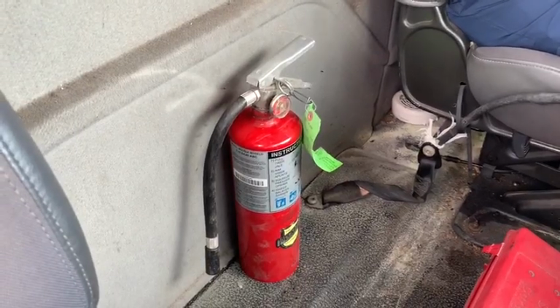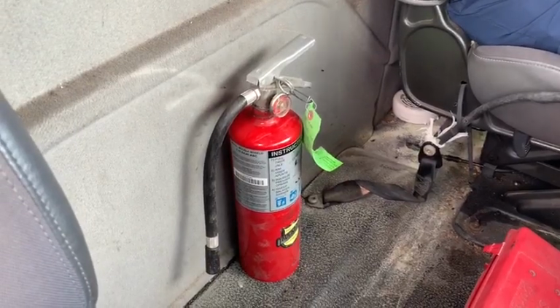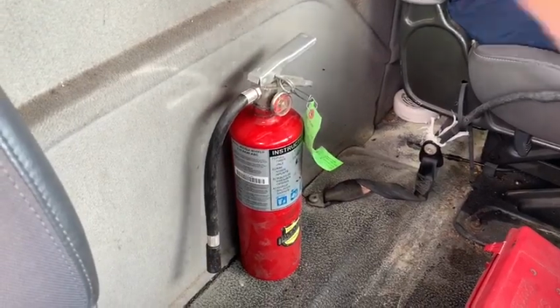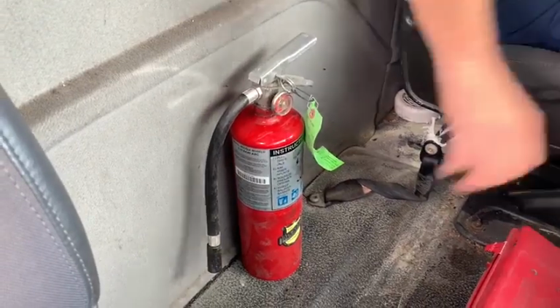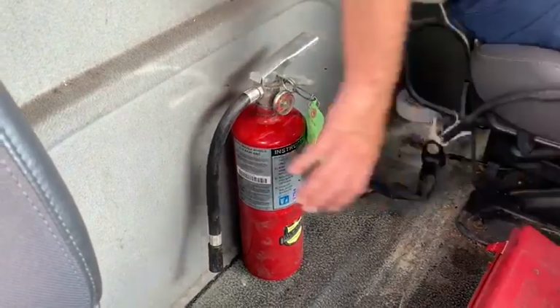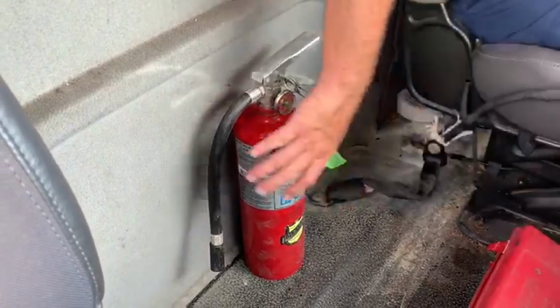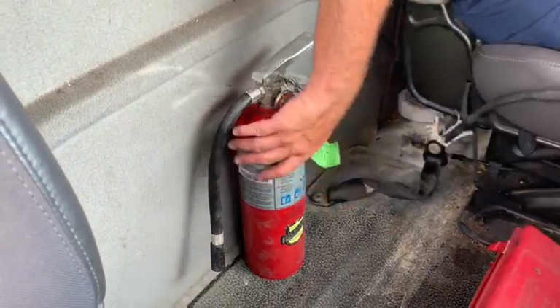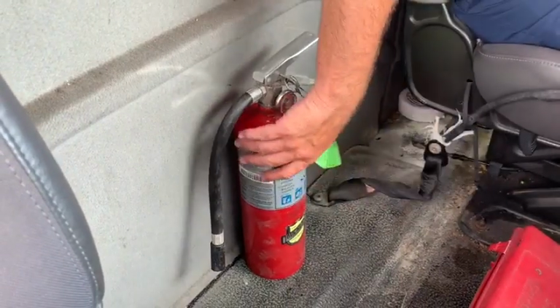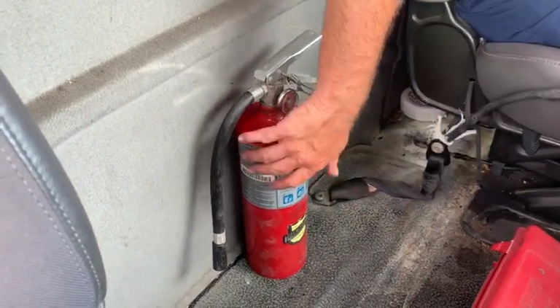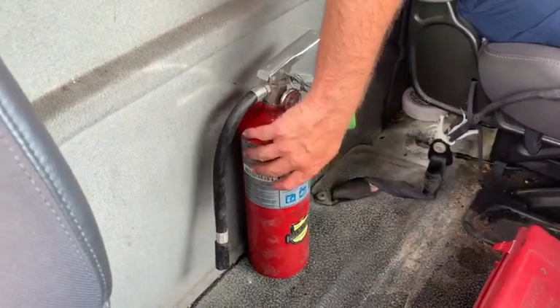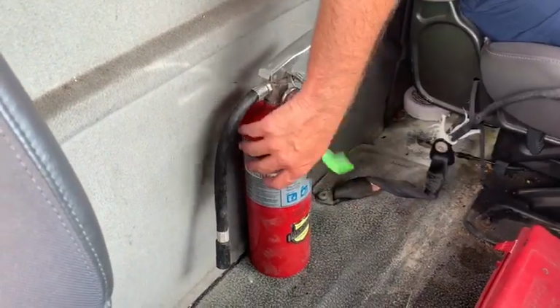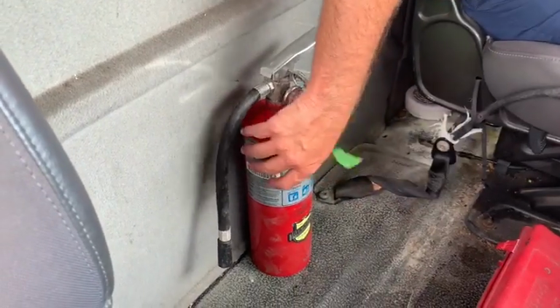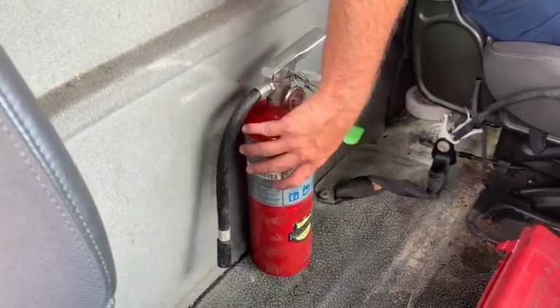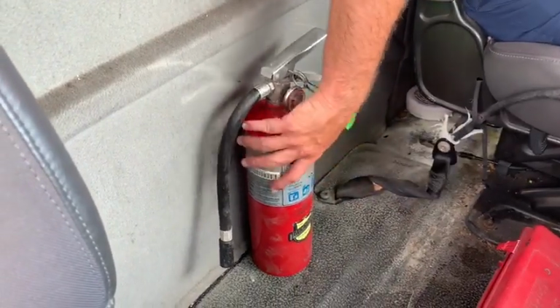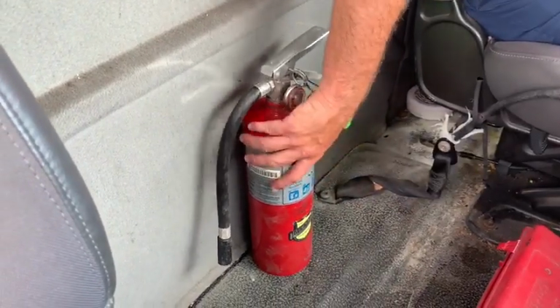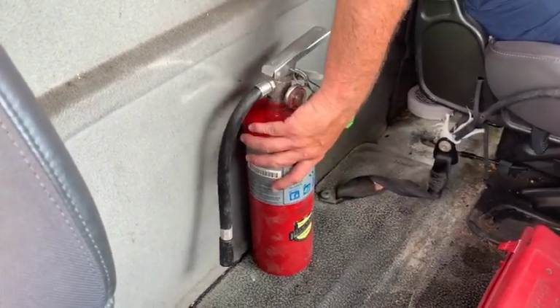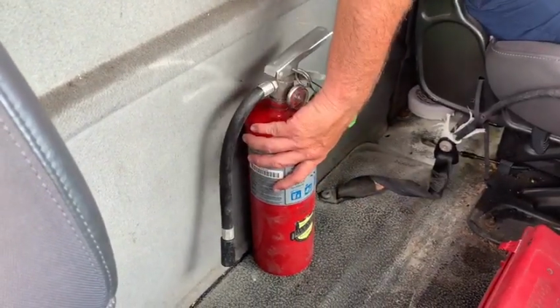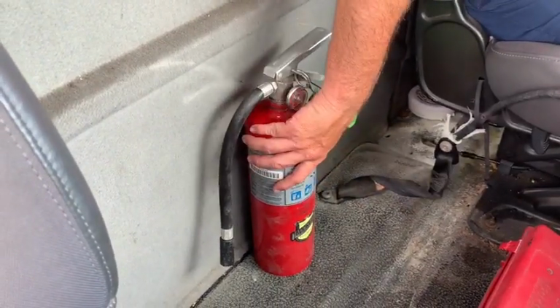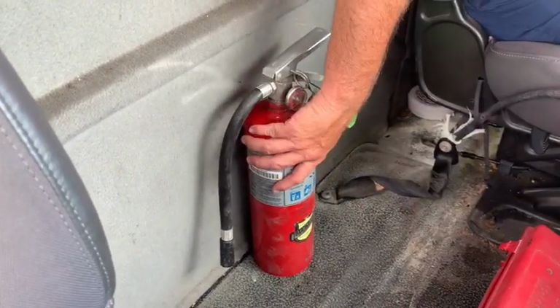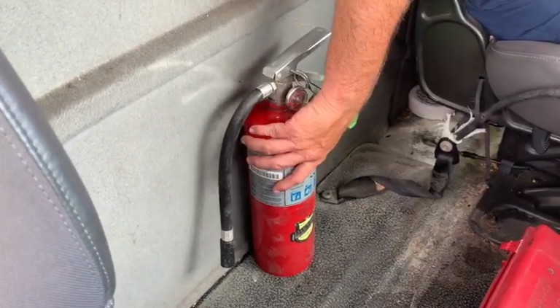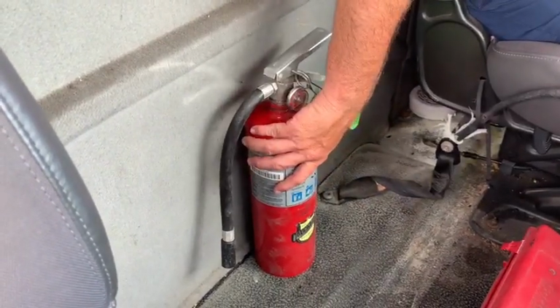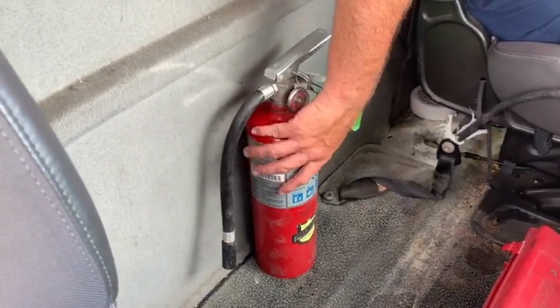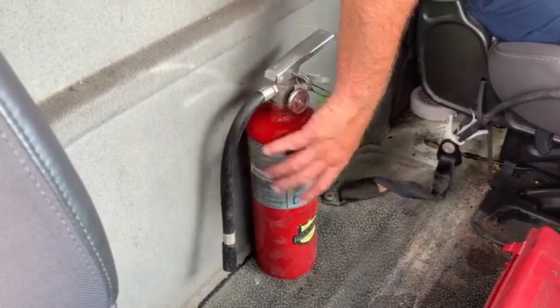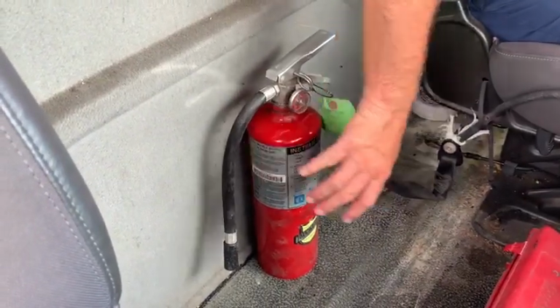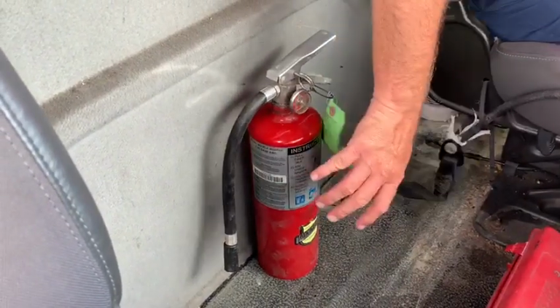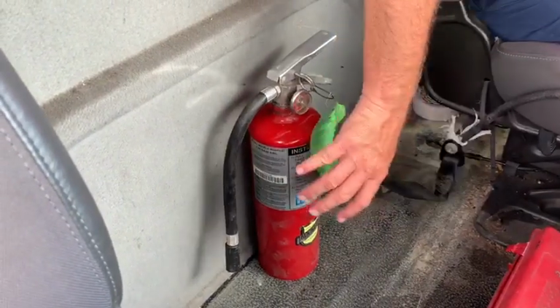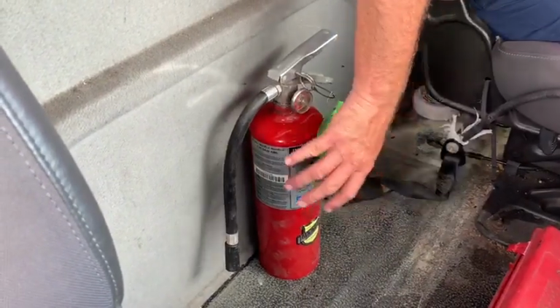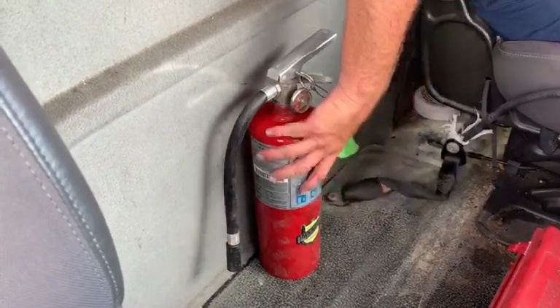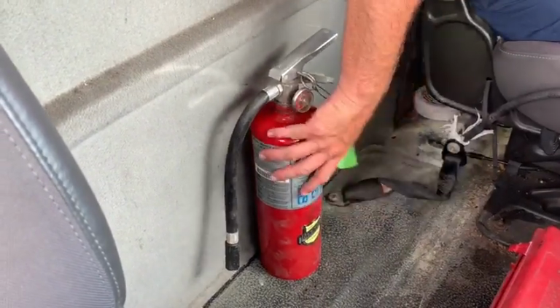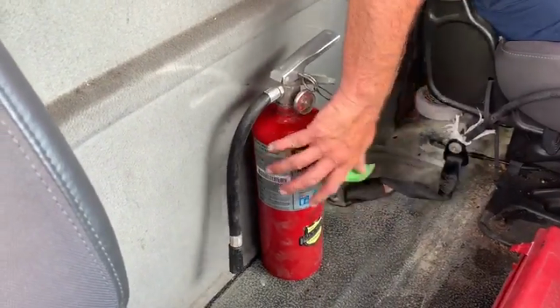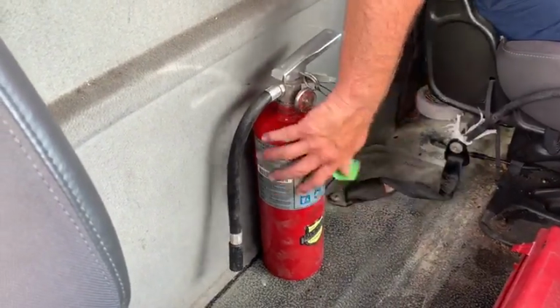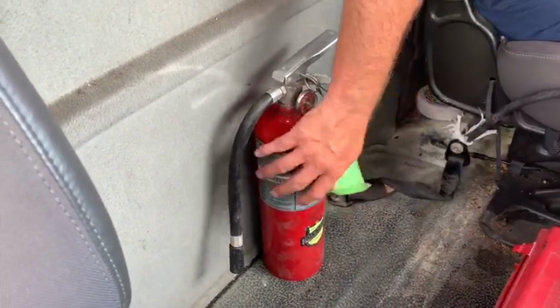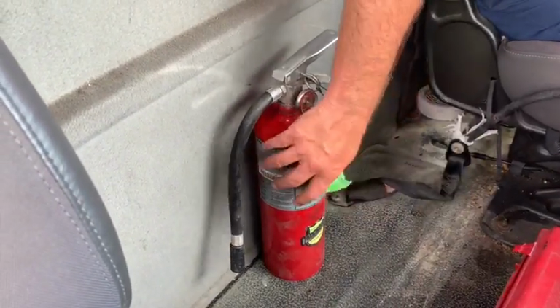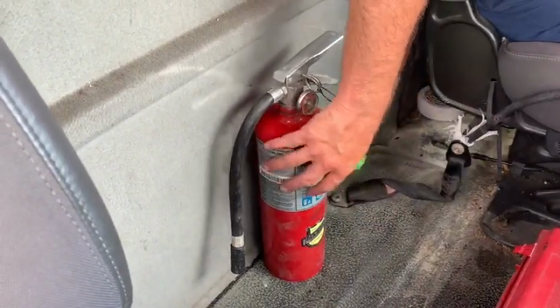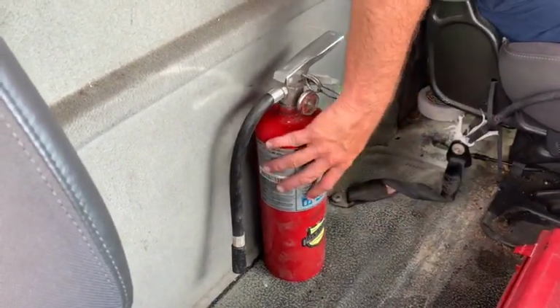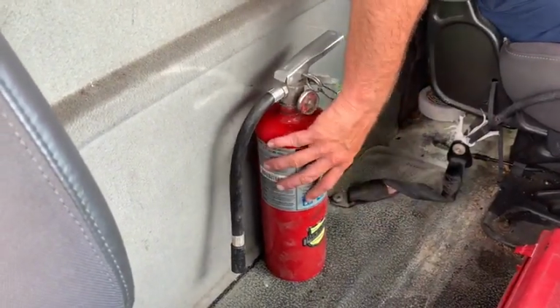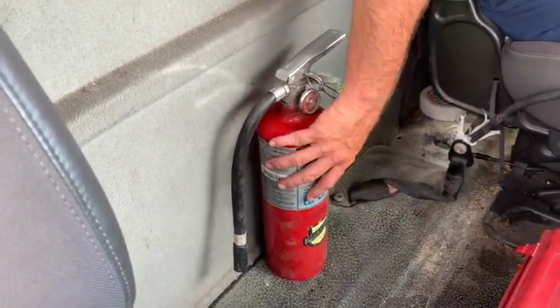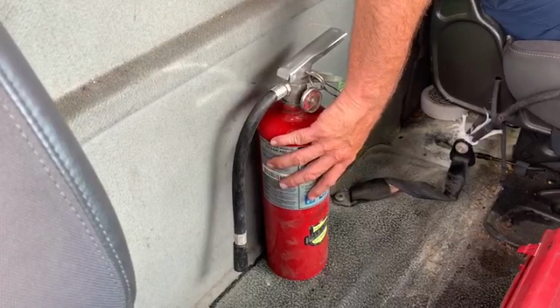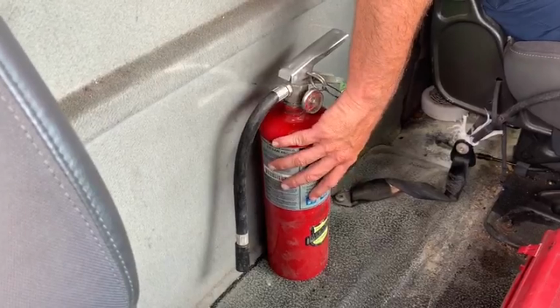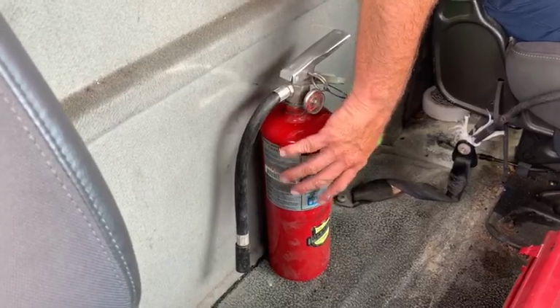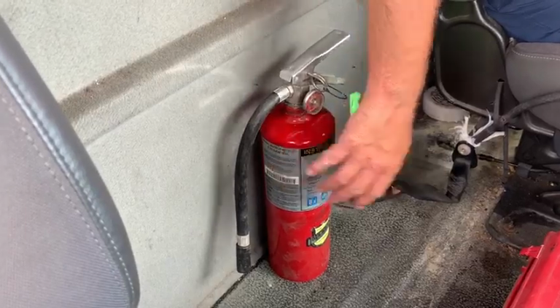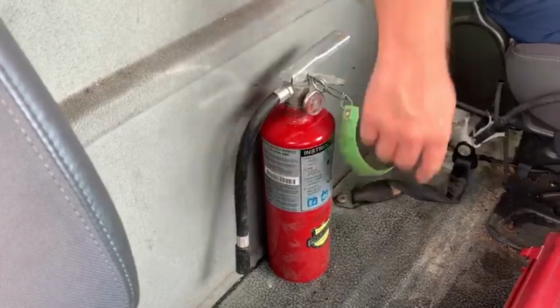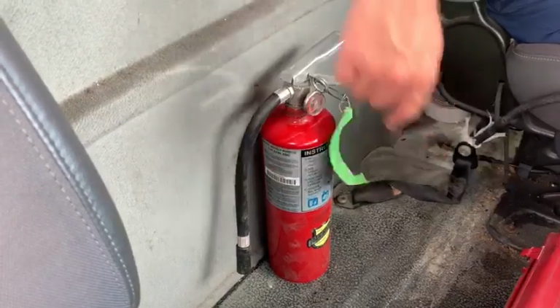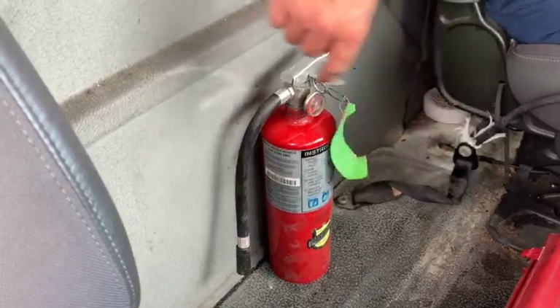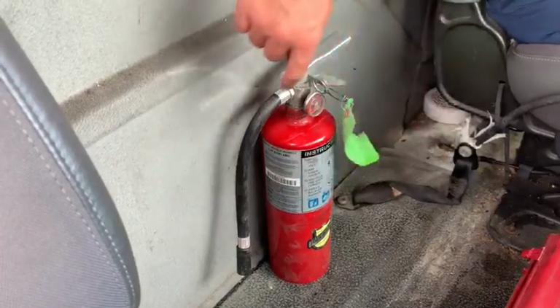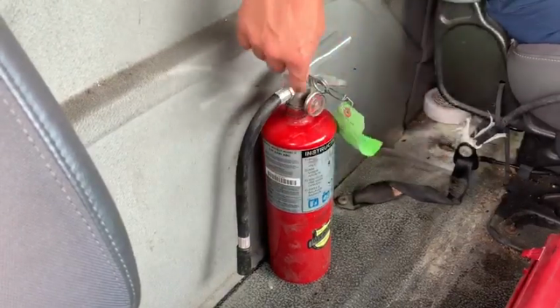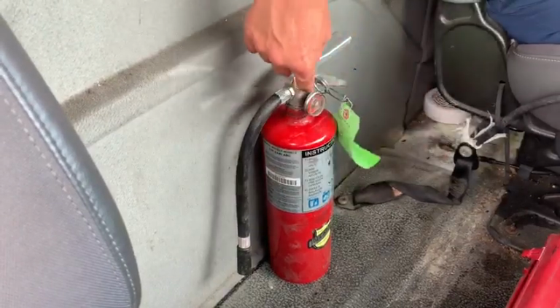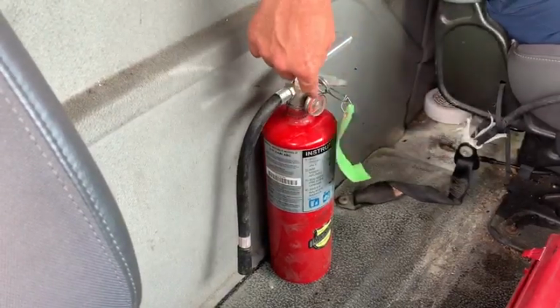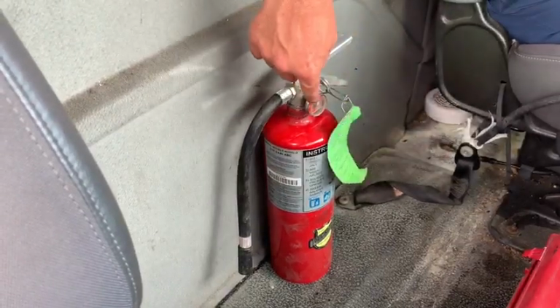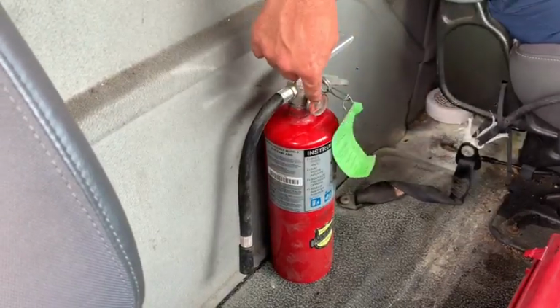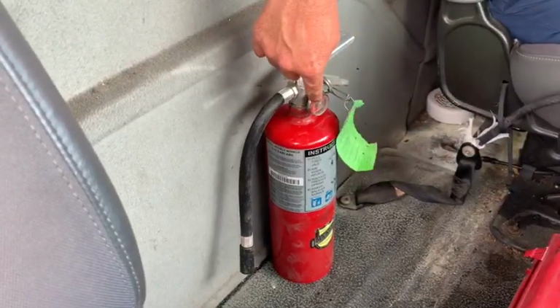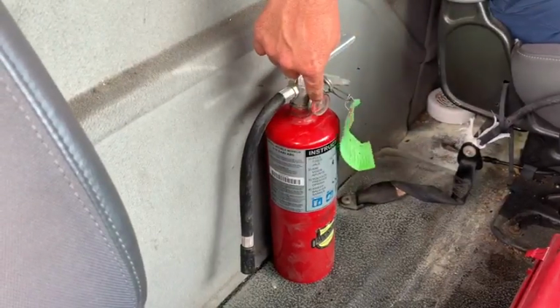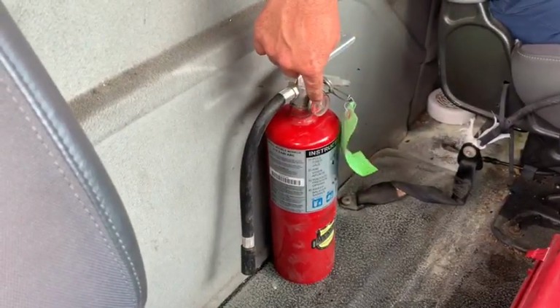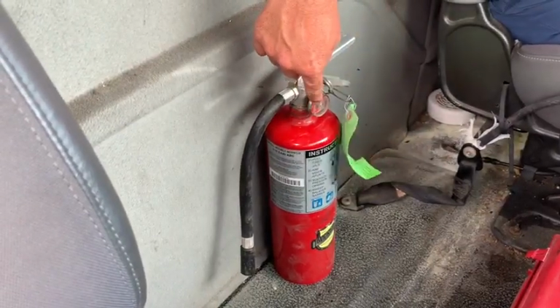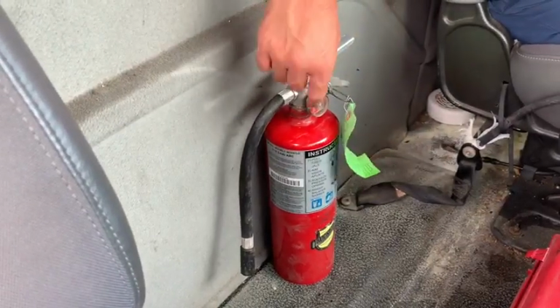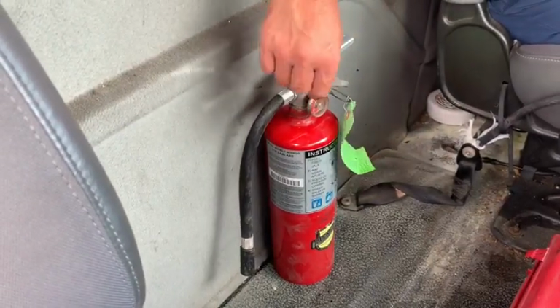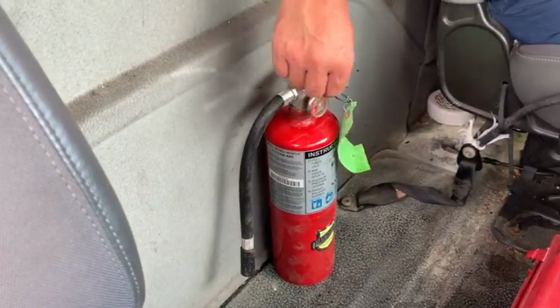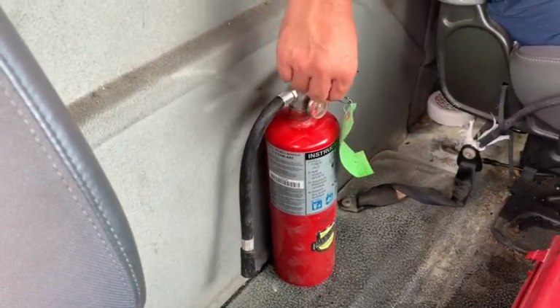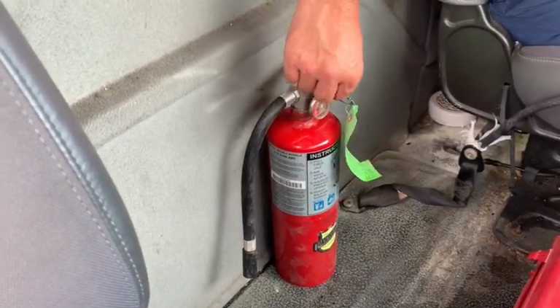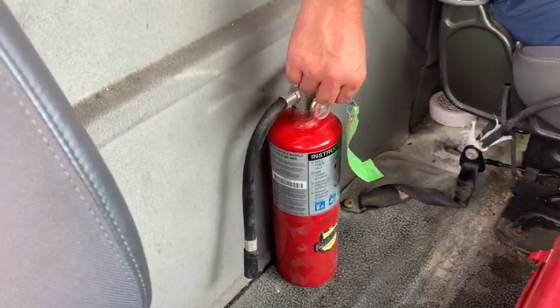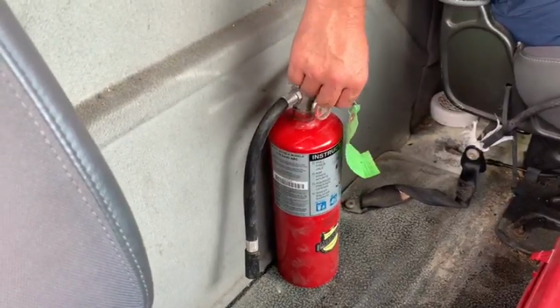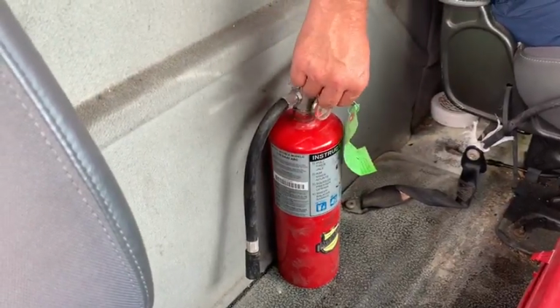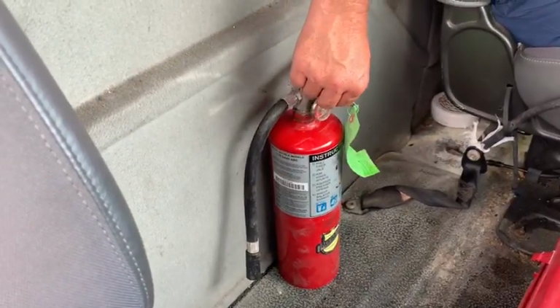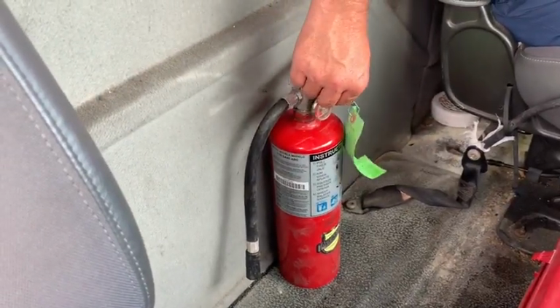I'm going to check and make sure that I have a fire extinguisher, that it's properly secured to the truck, it's fully charged, and it has a pin.